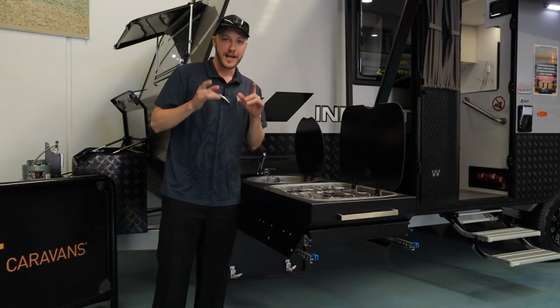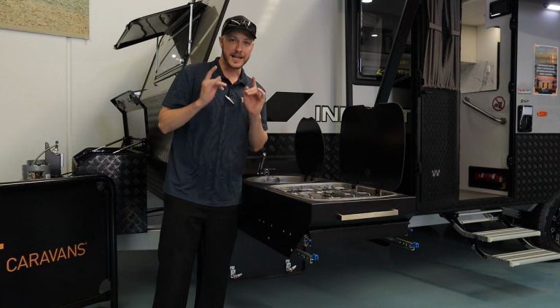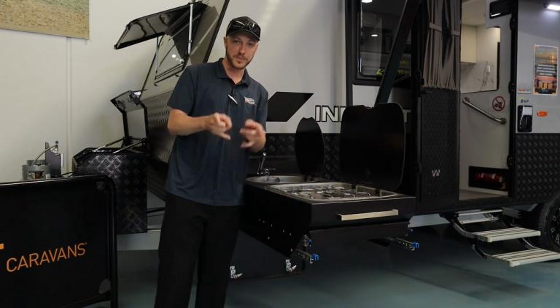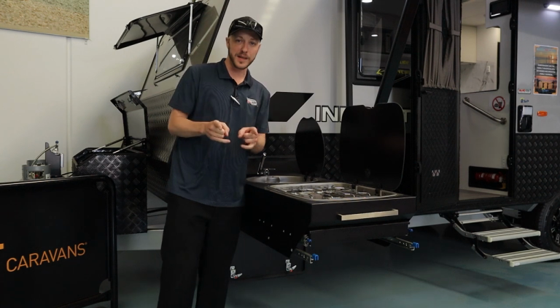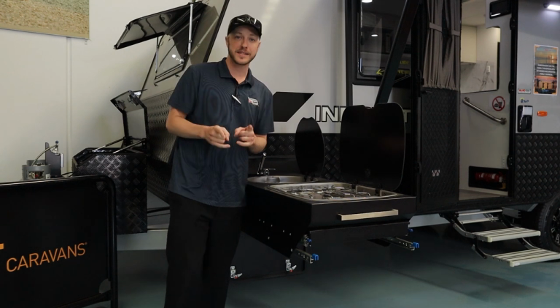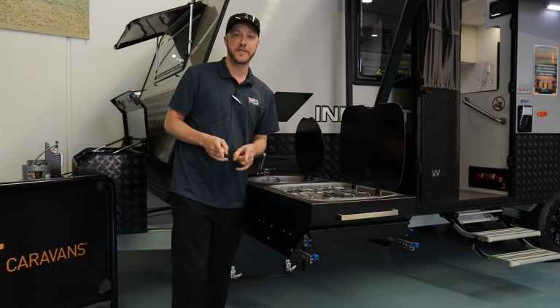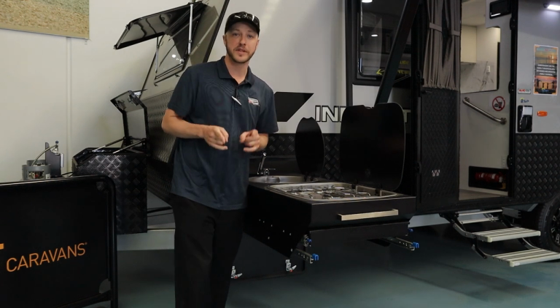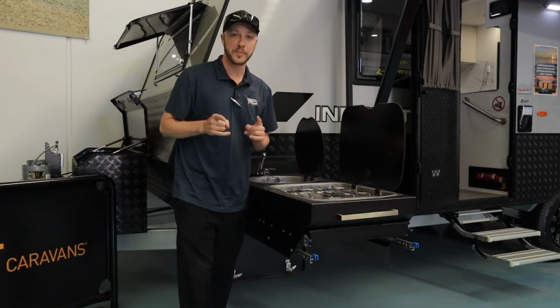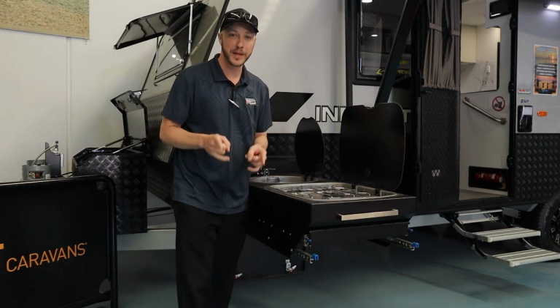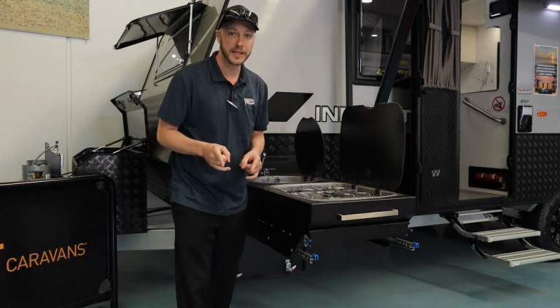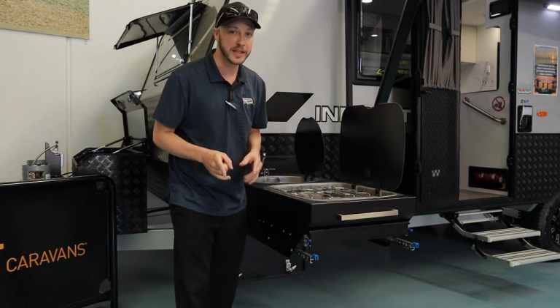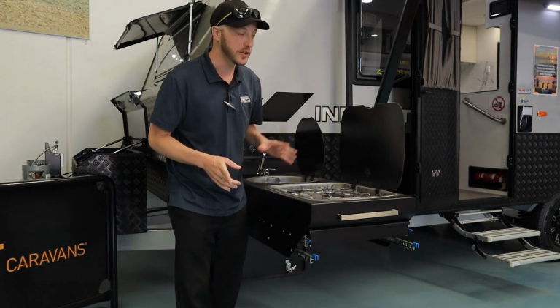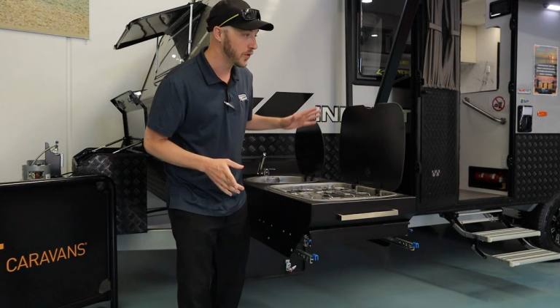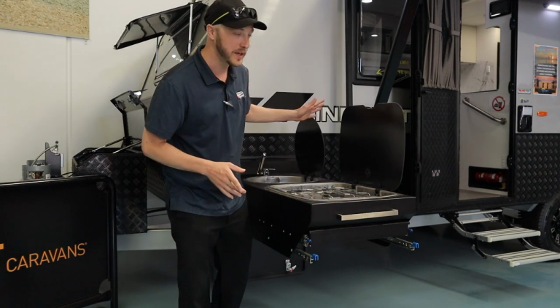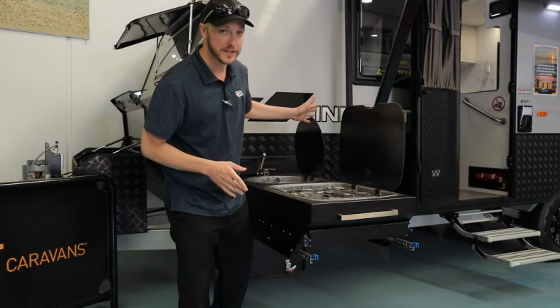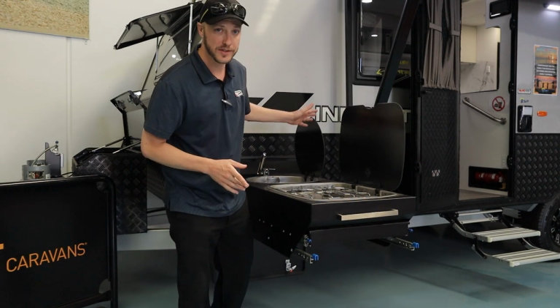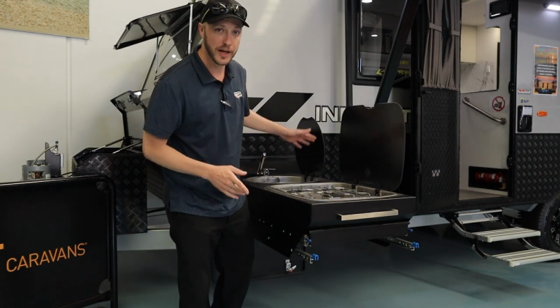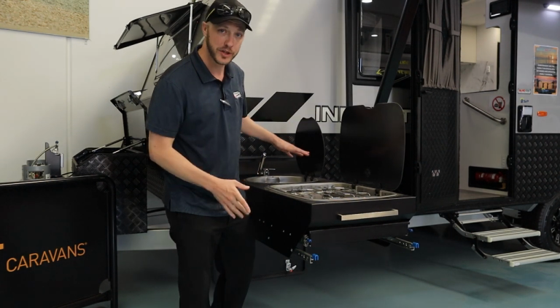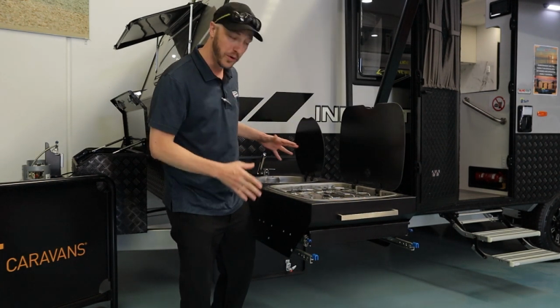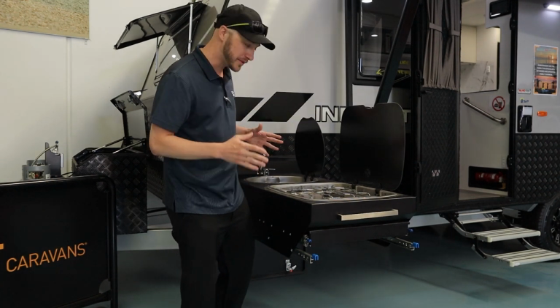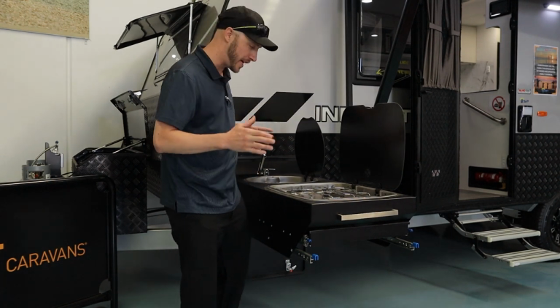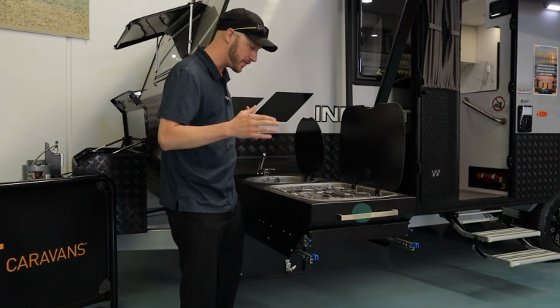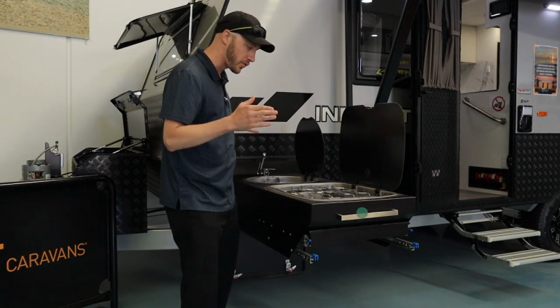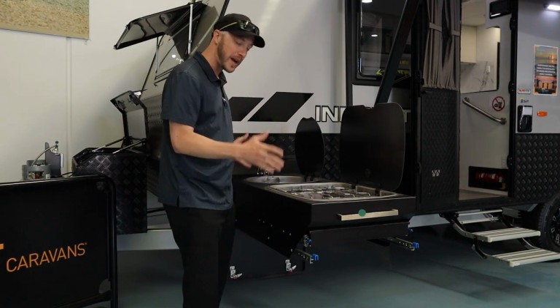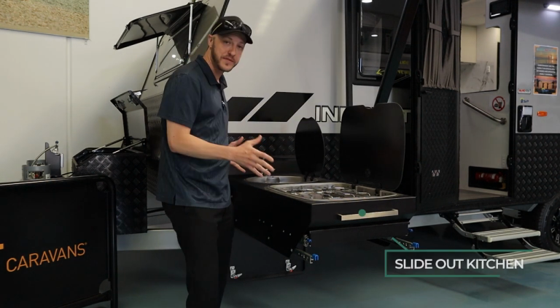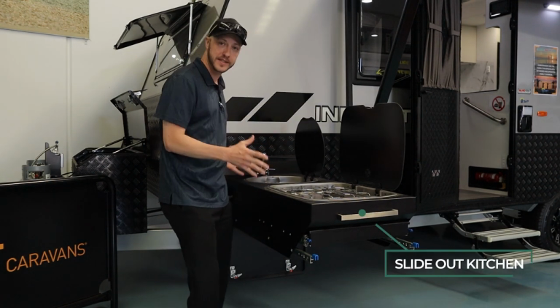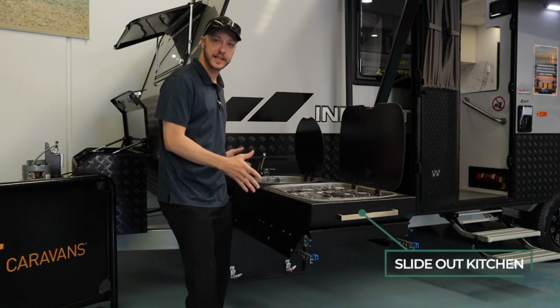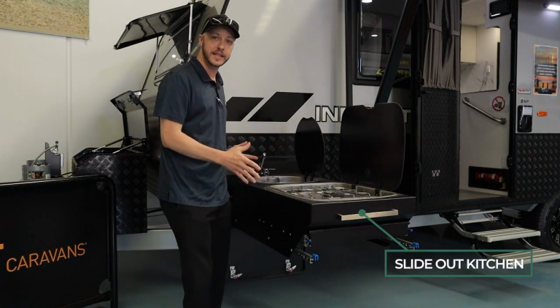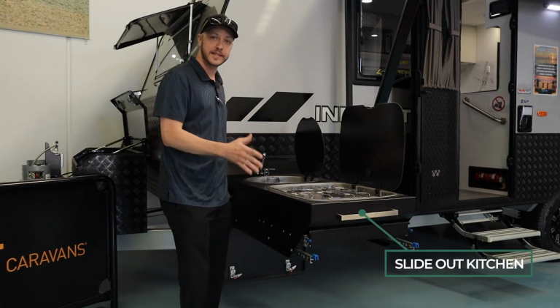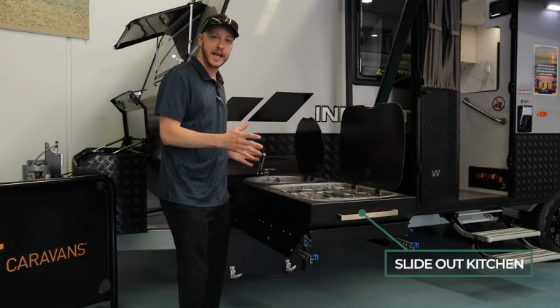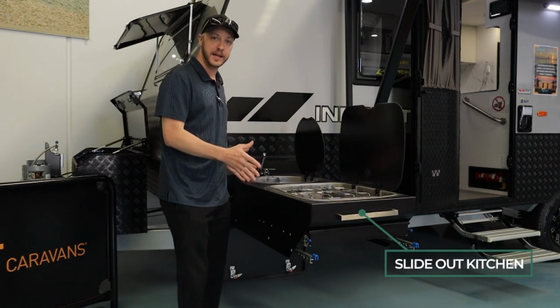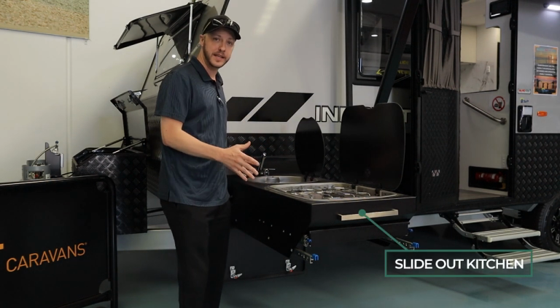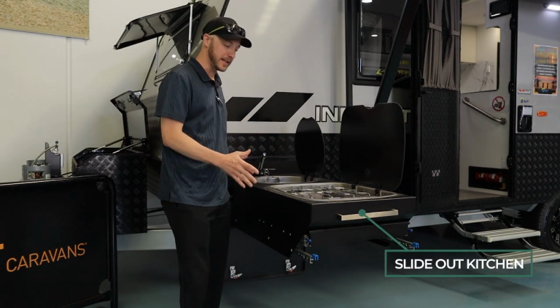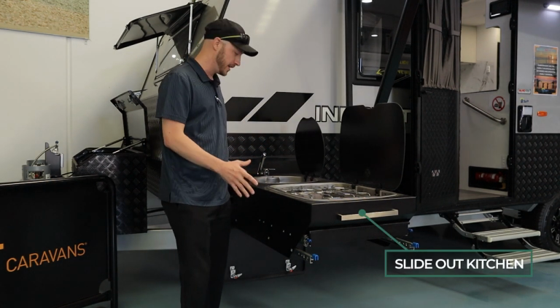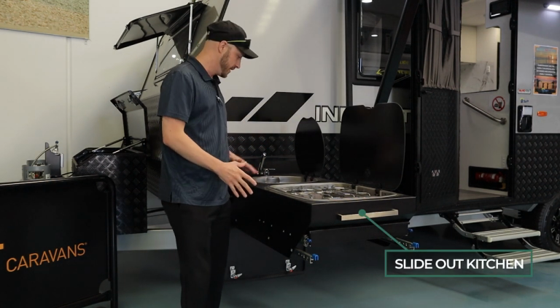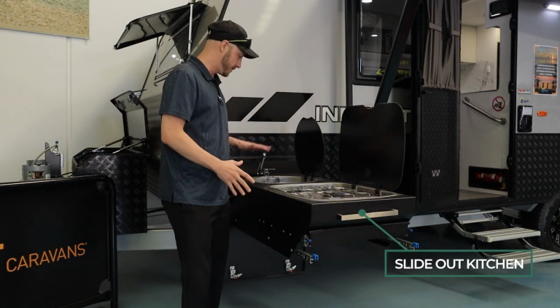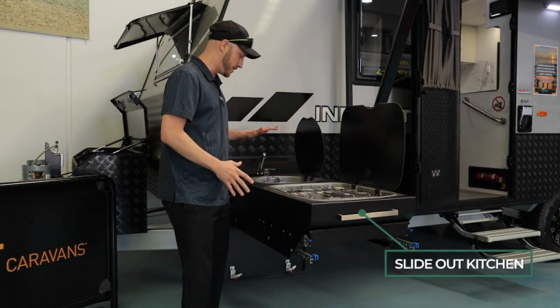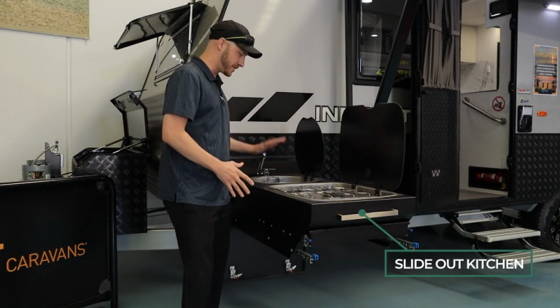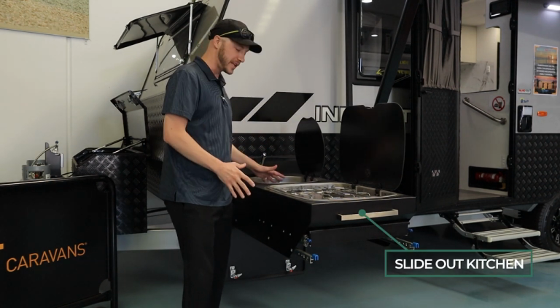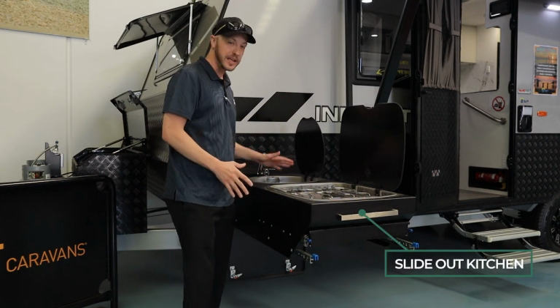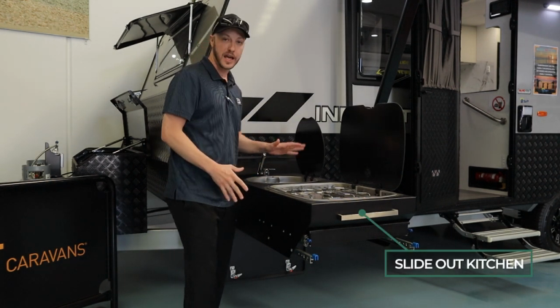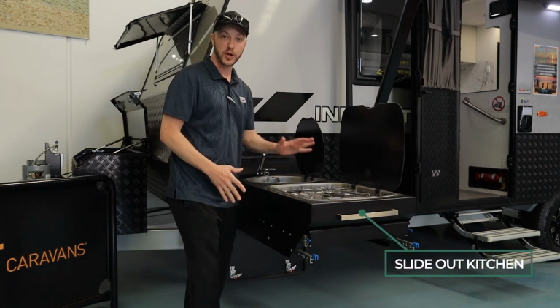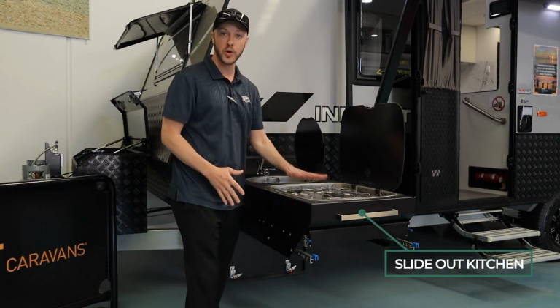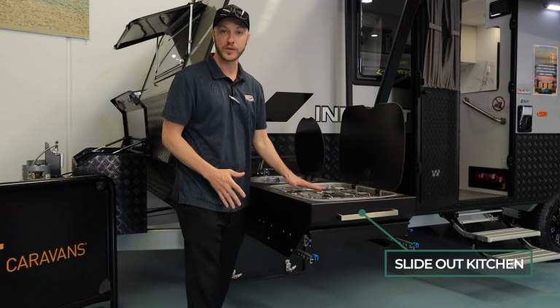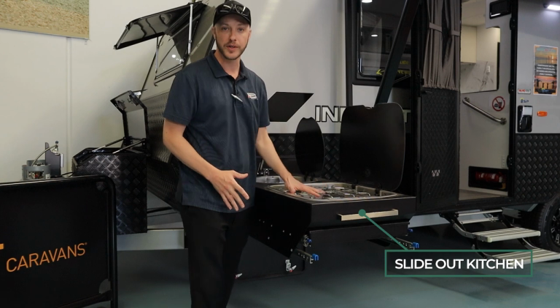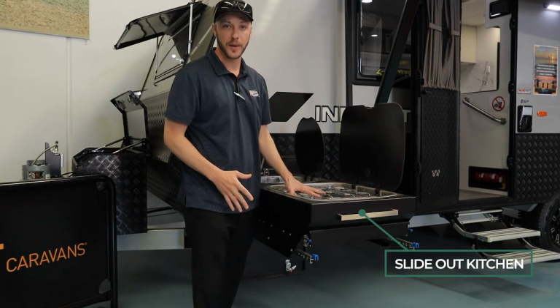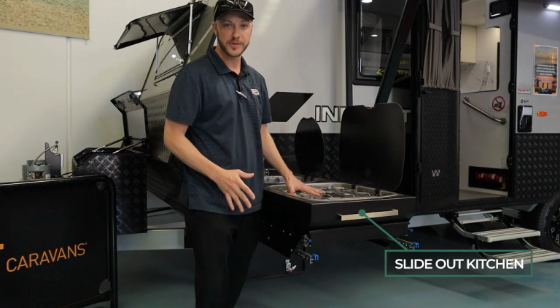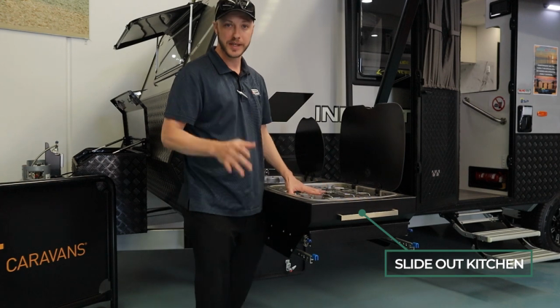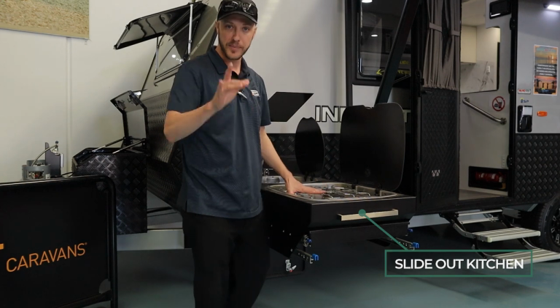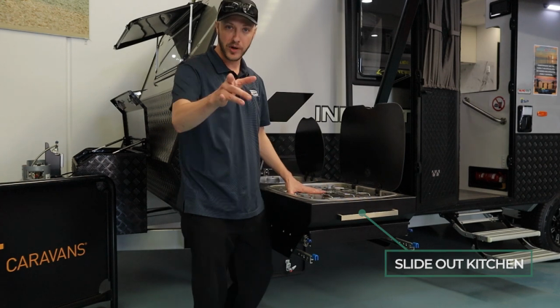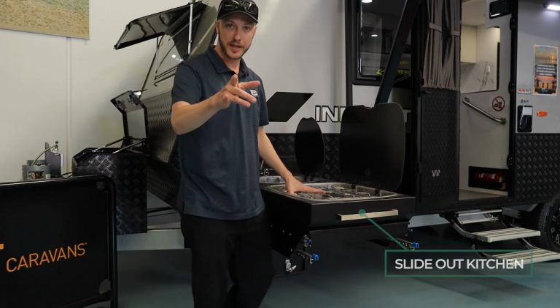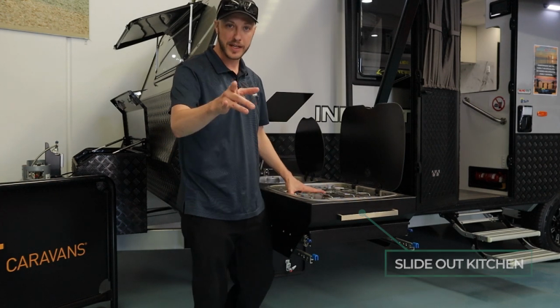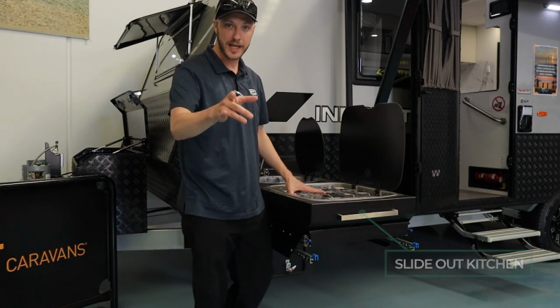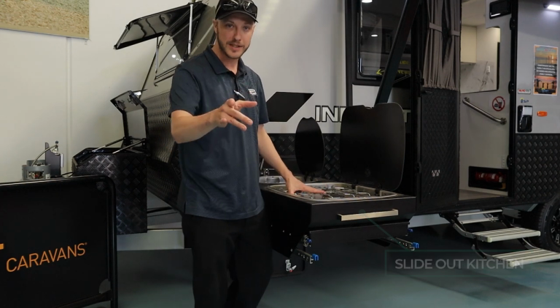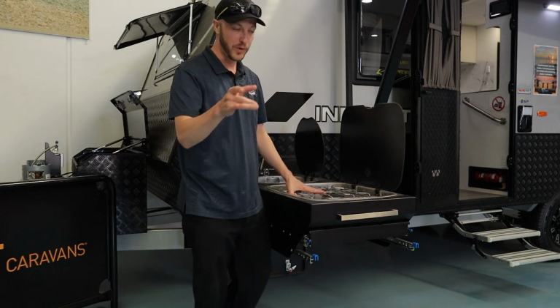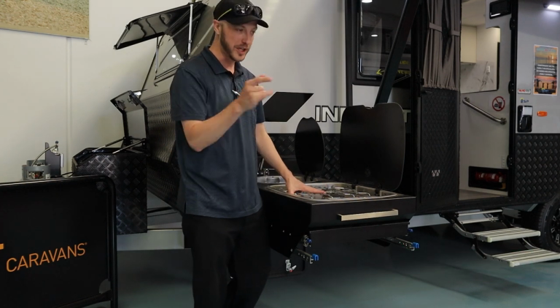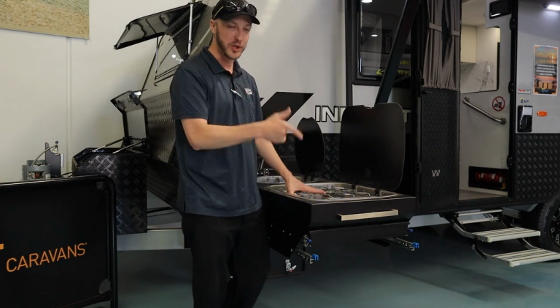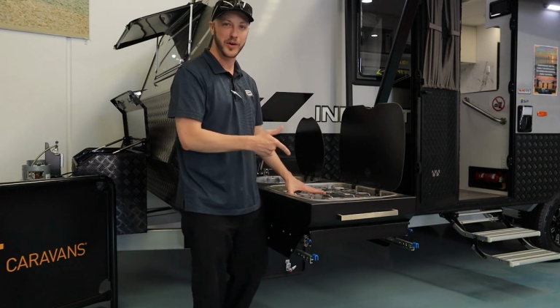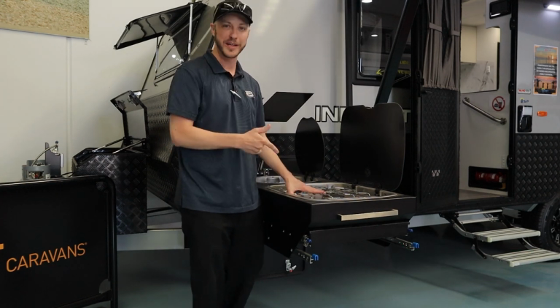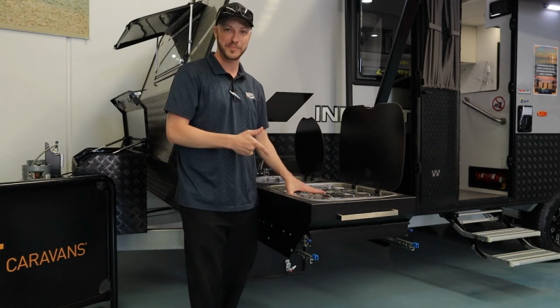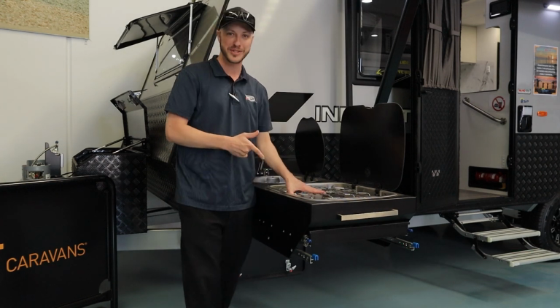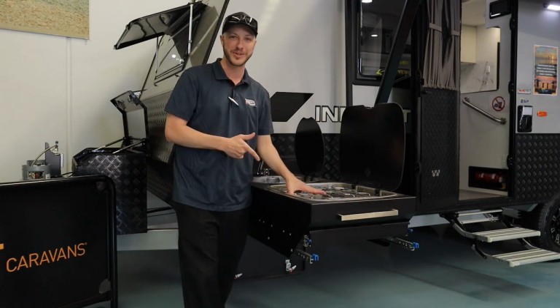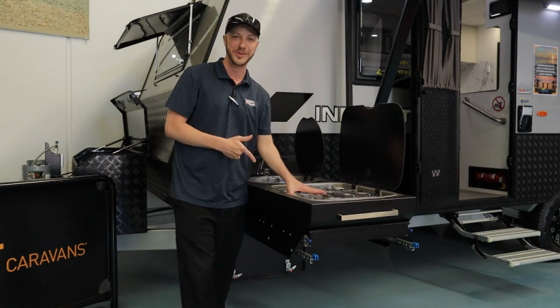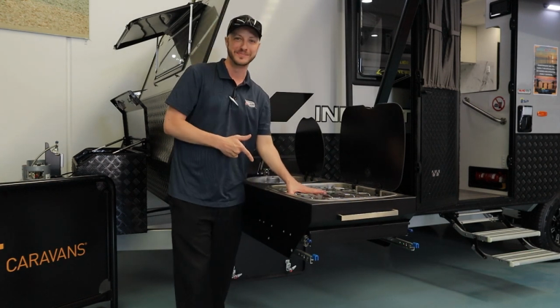As well as having the ability to cook inside, you also have great facilities out here with the sink and a cooktop, so you can keep an eye on the kids while you're cooking up a storm.